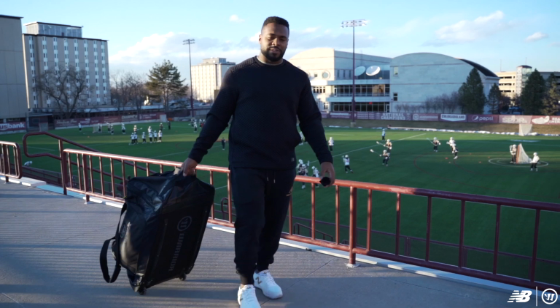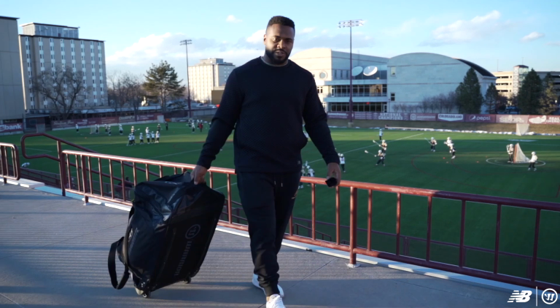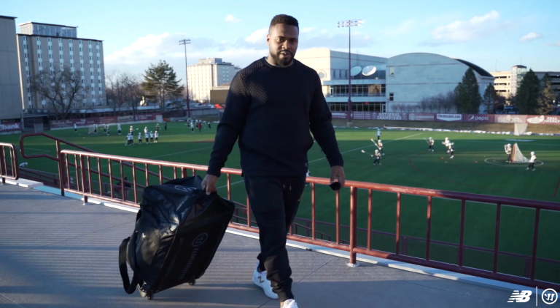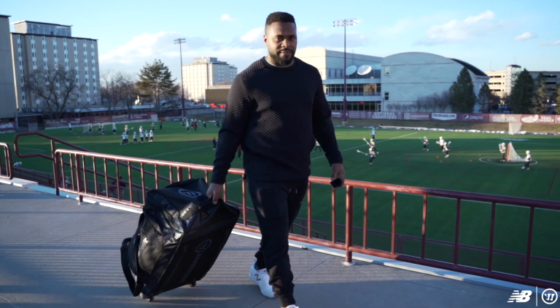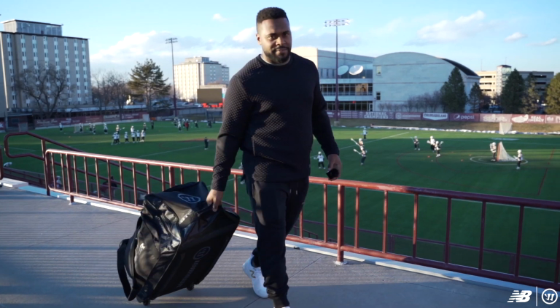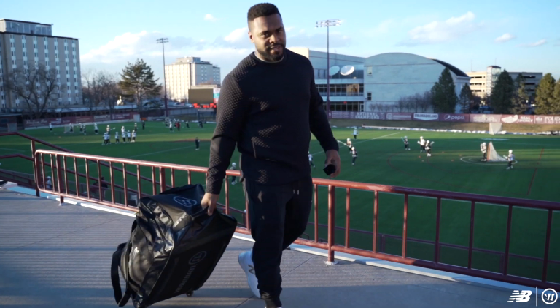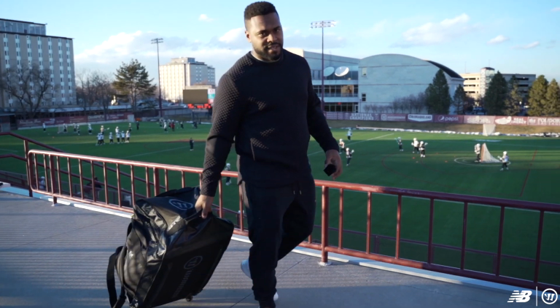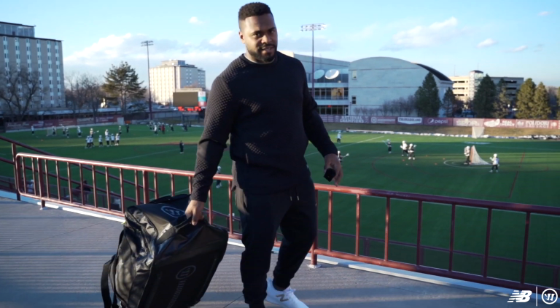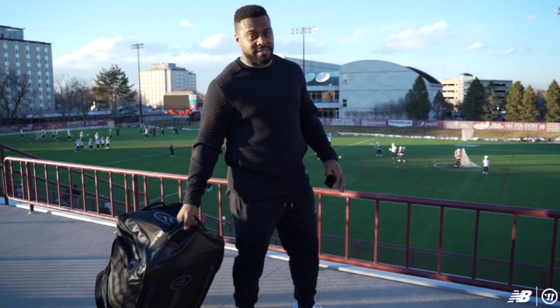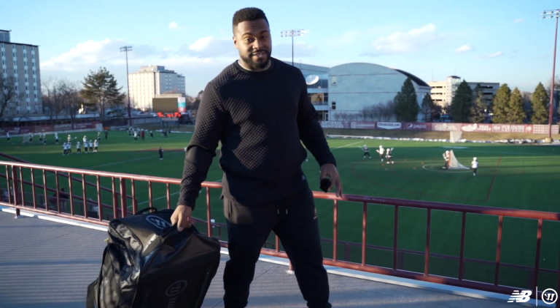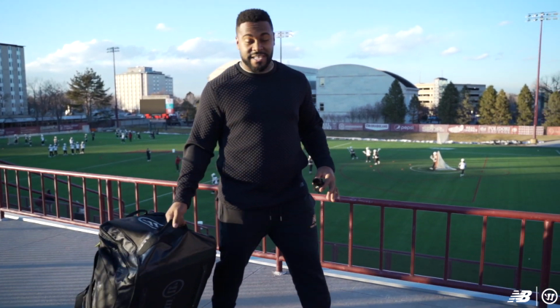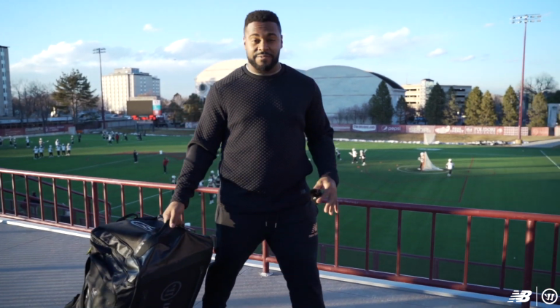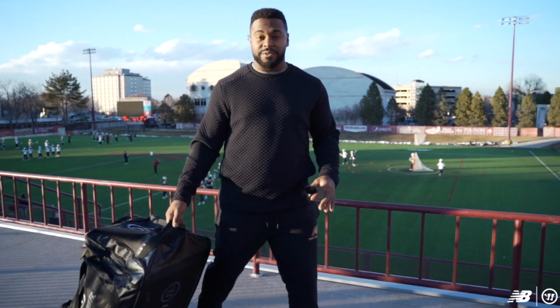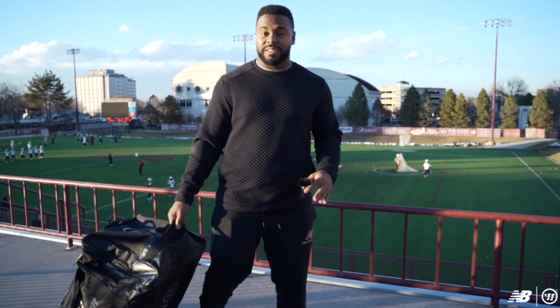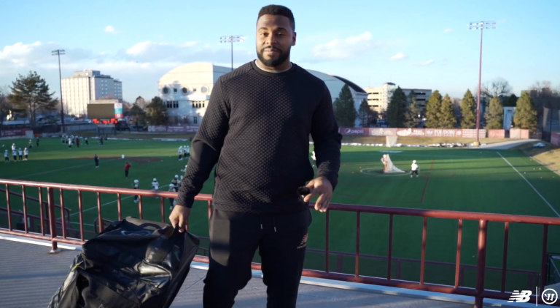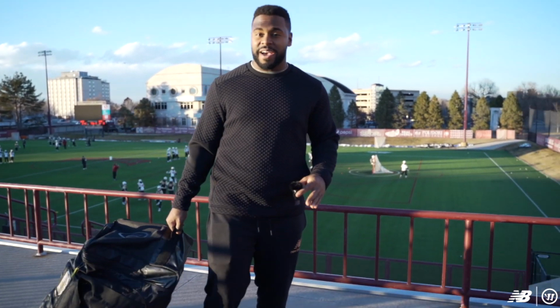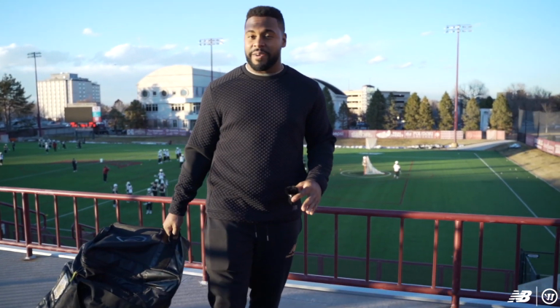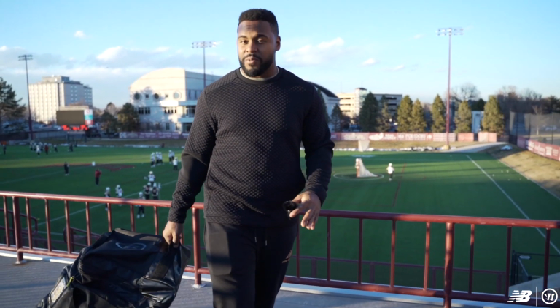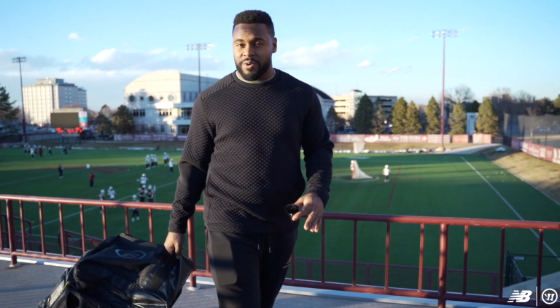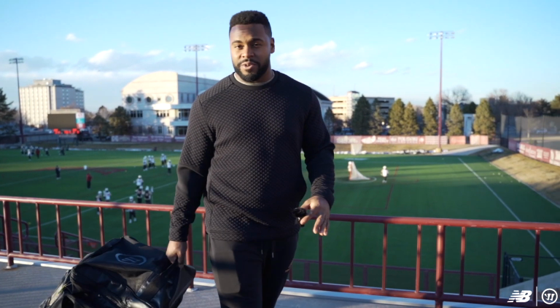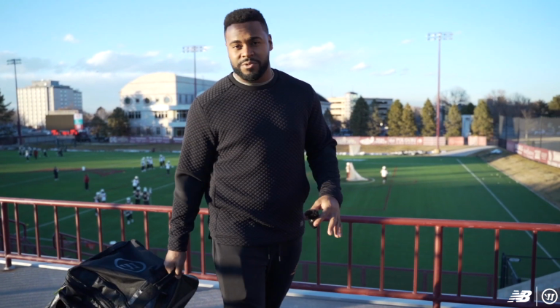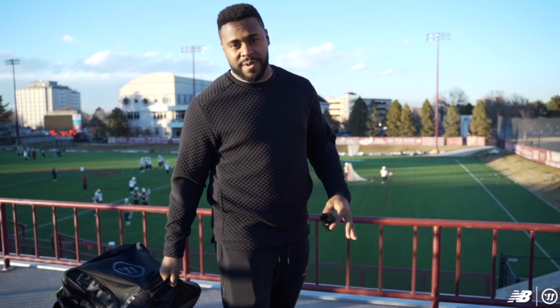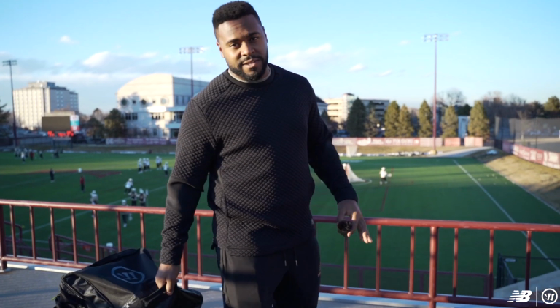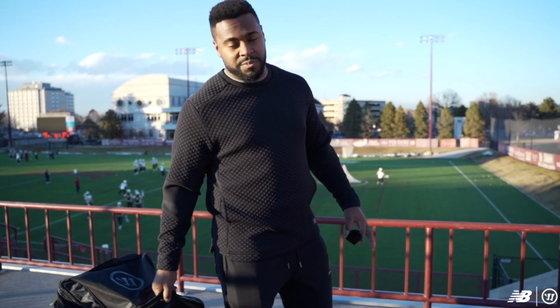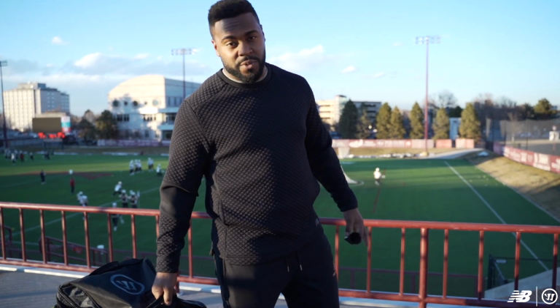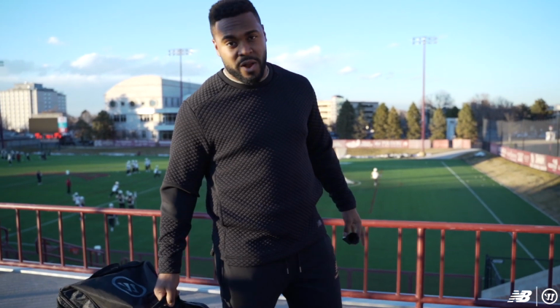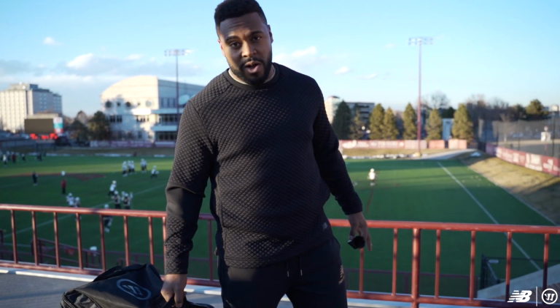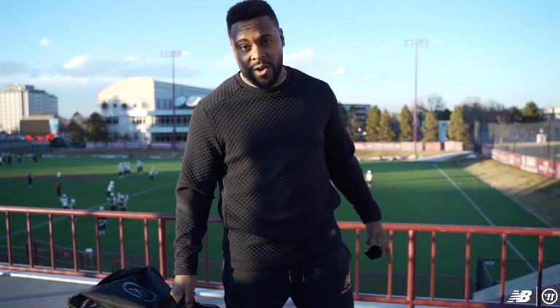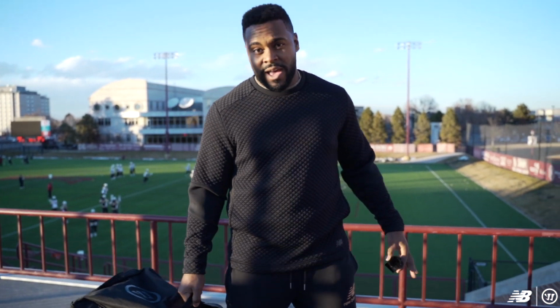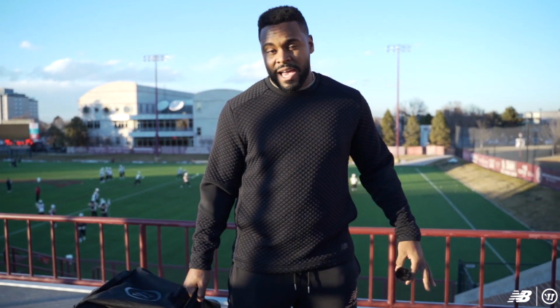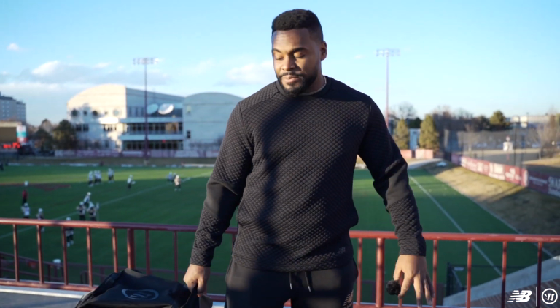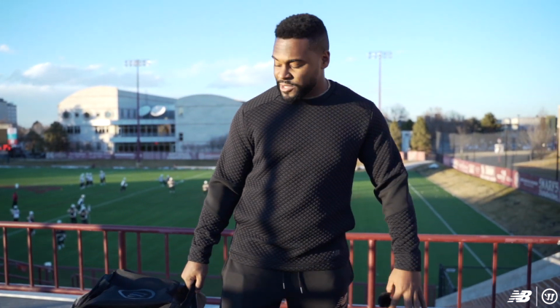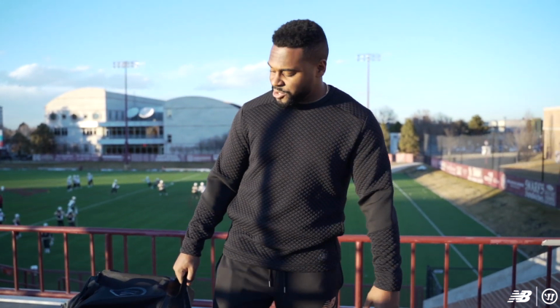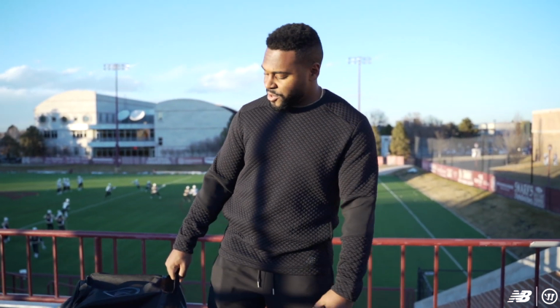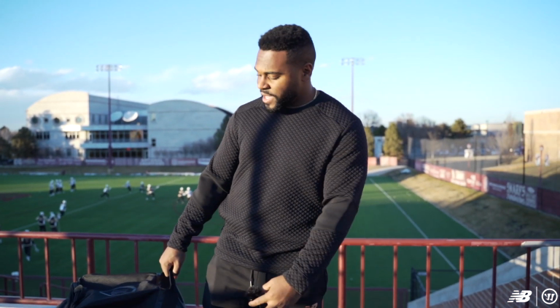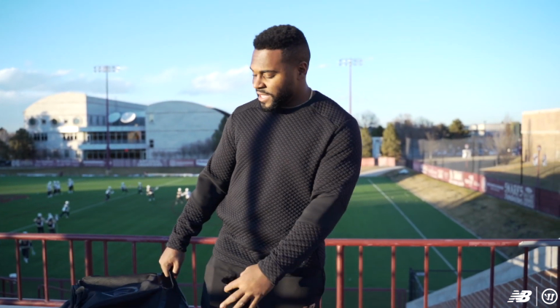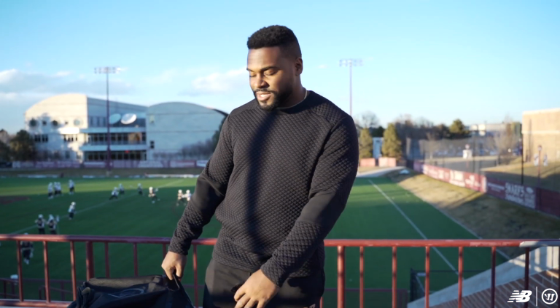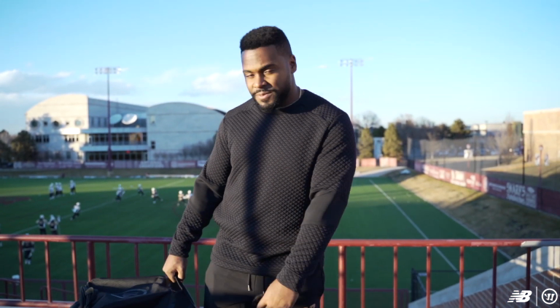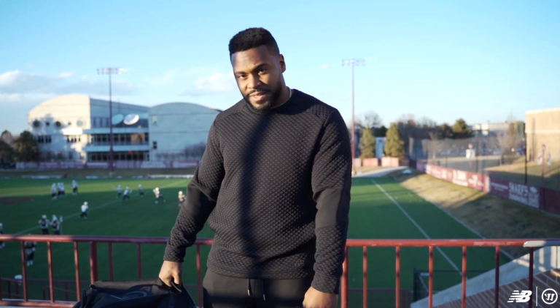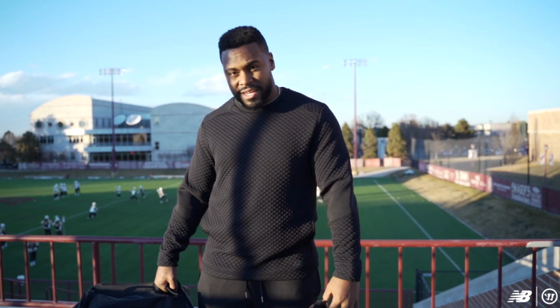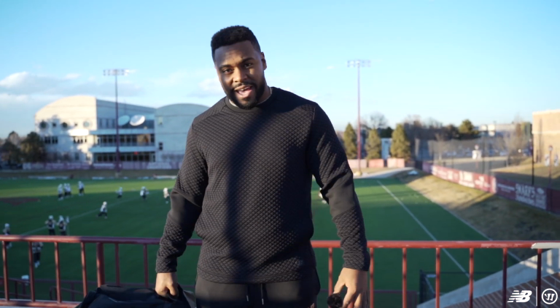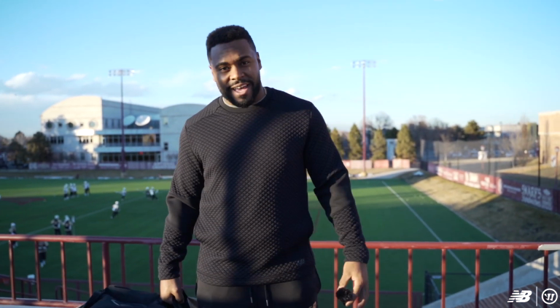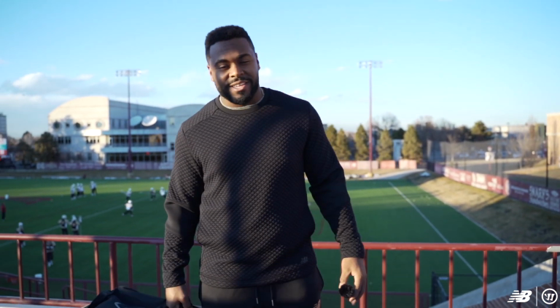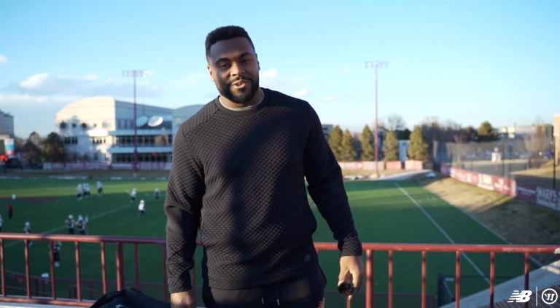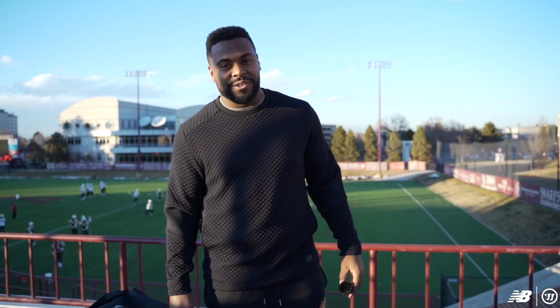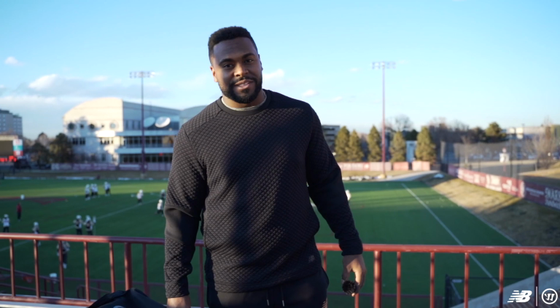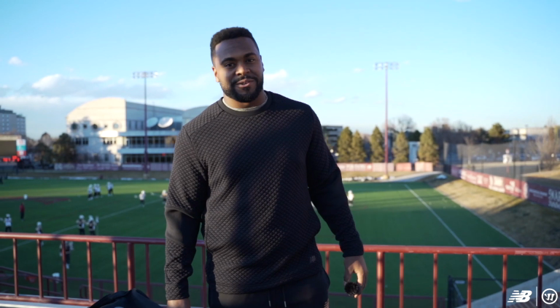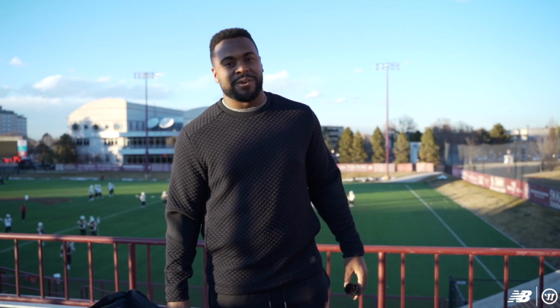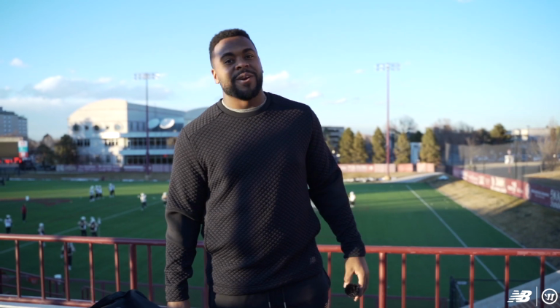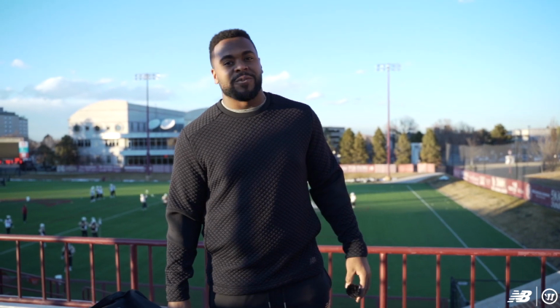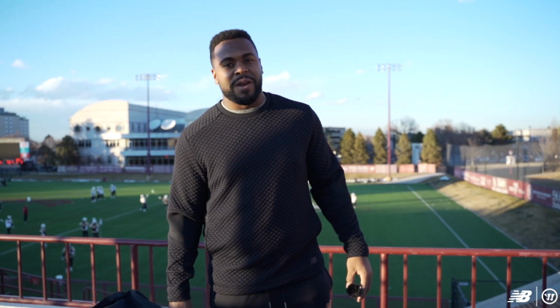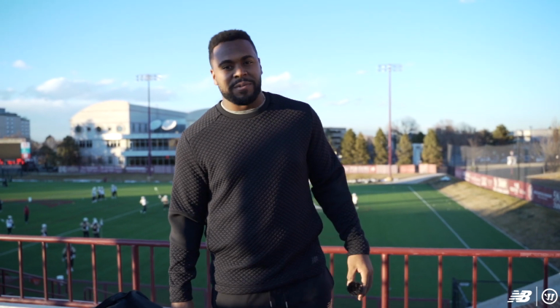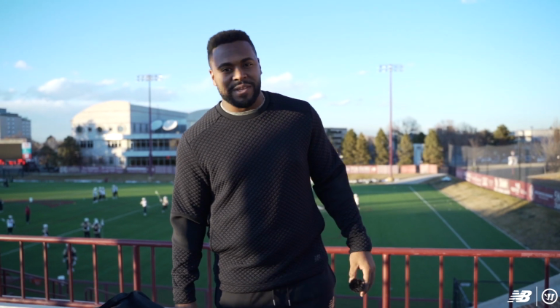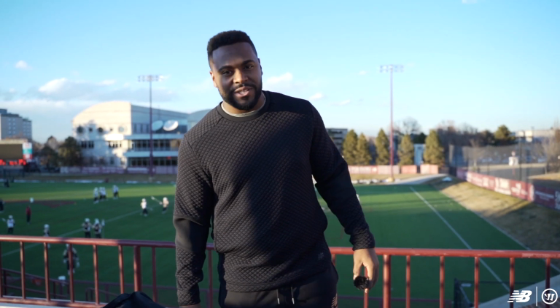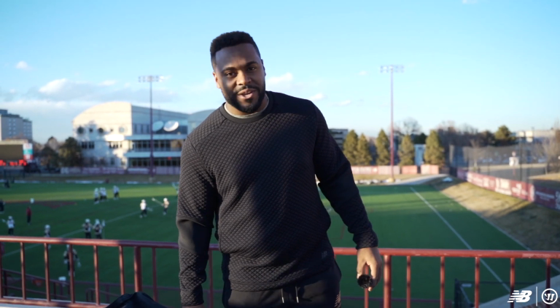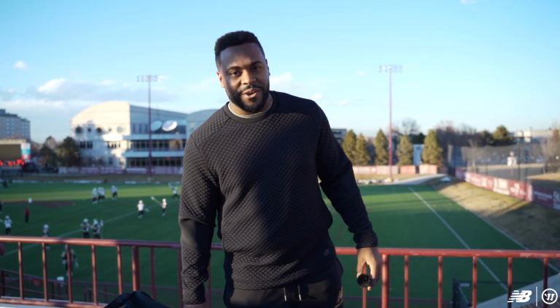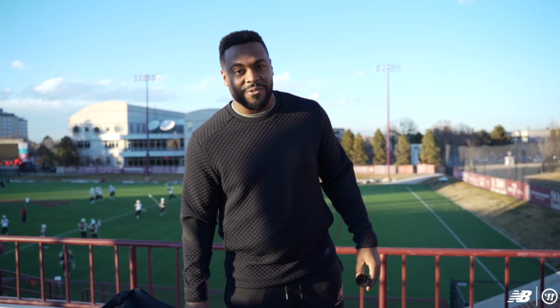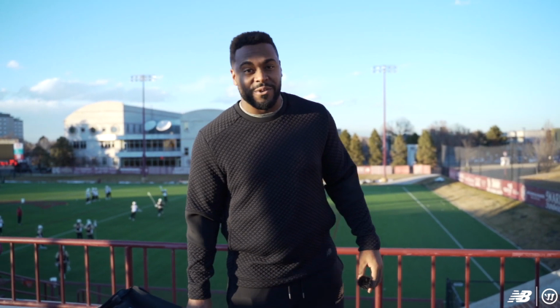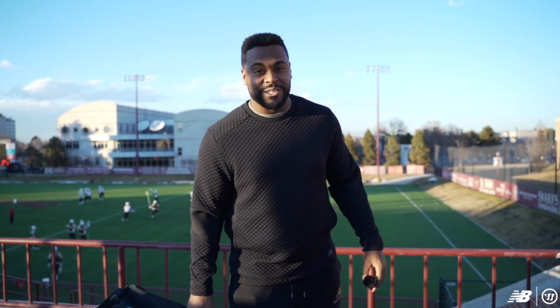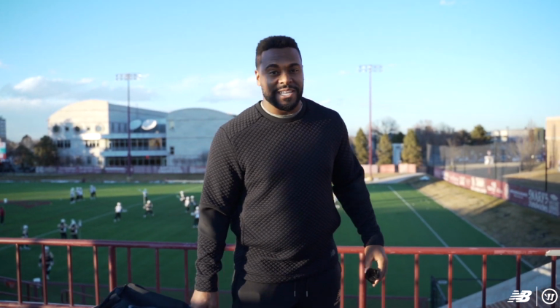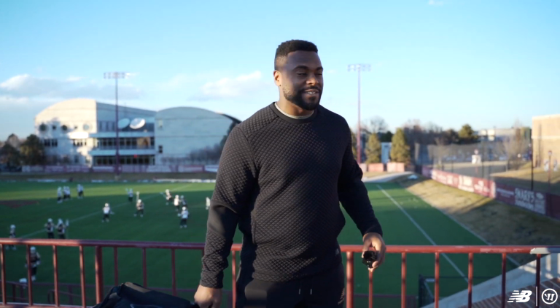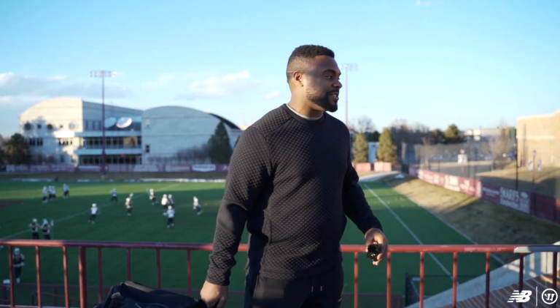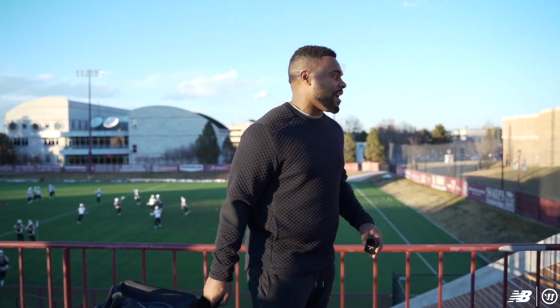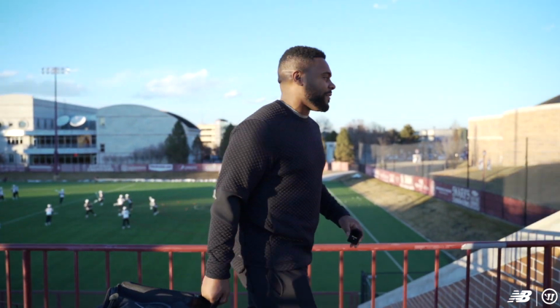This is Trevor Baptiste, Denver Alumni Warrior New Balance Pro. I'm going to show you guys some of the gear that they're repping this year. Really exciting stuff.